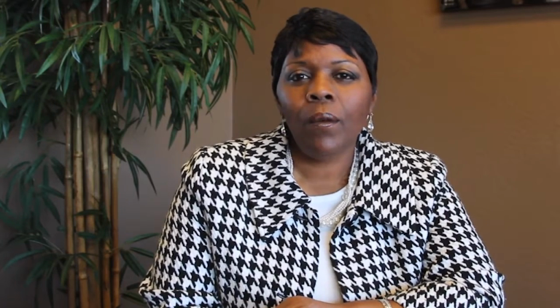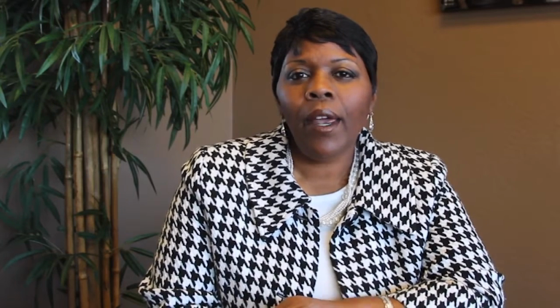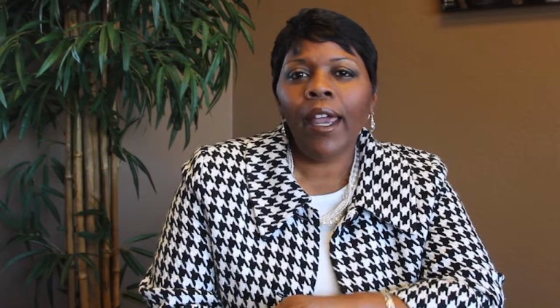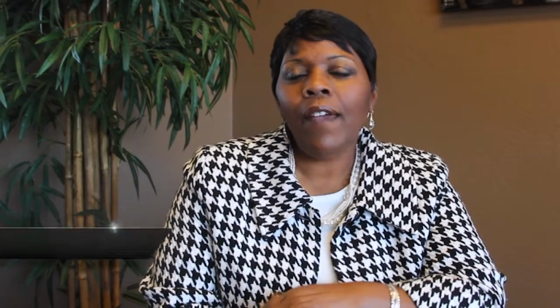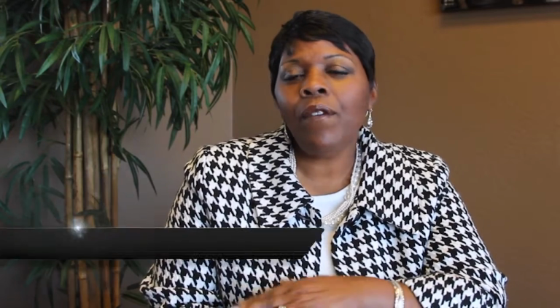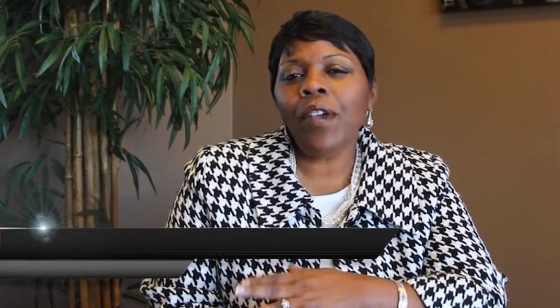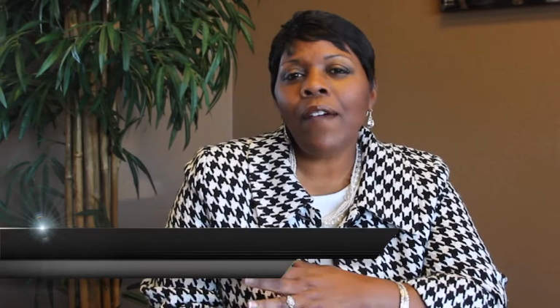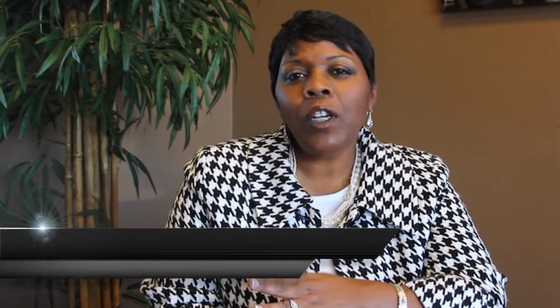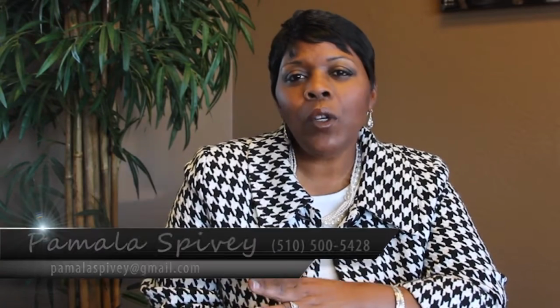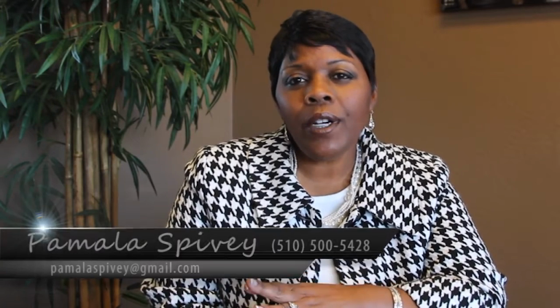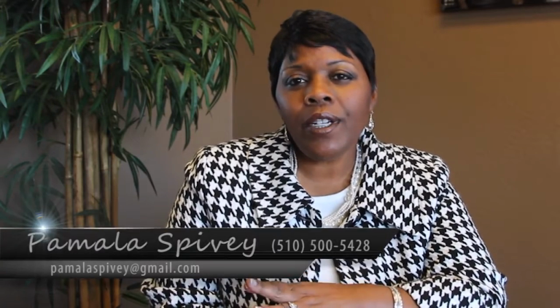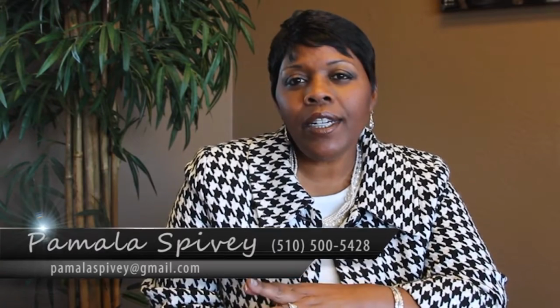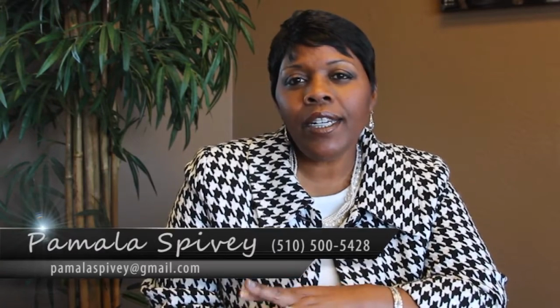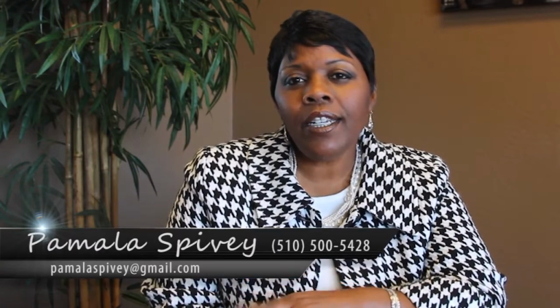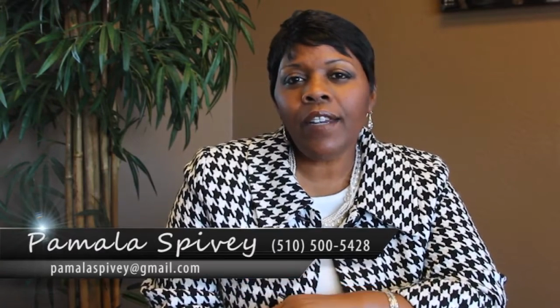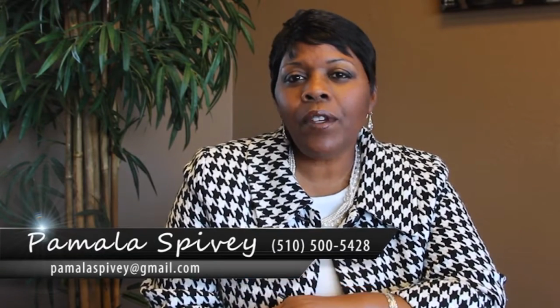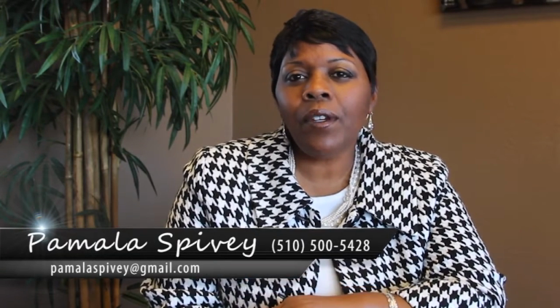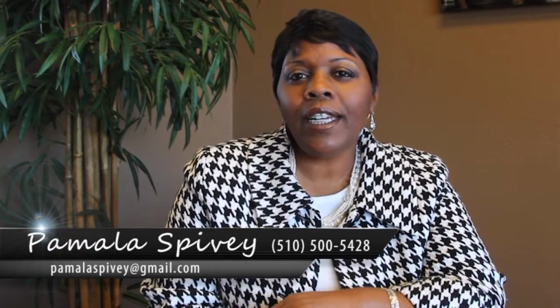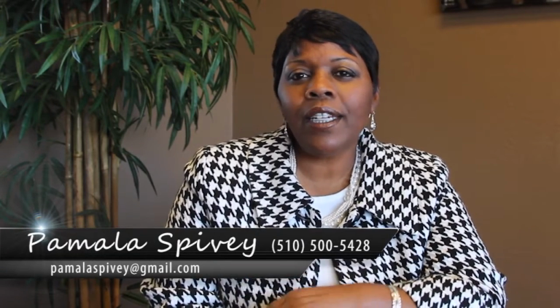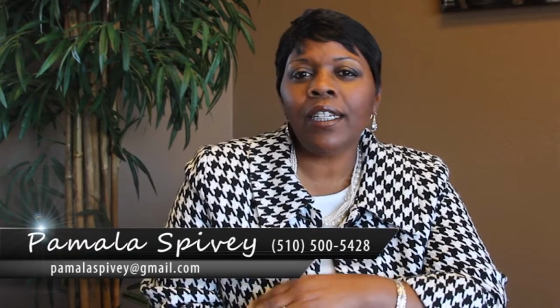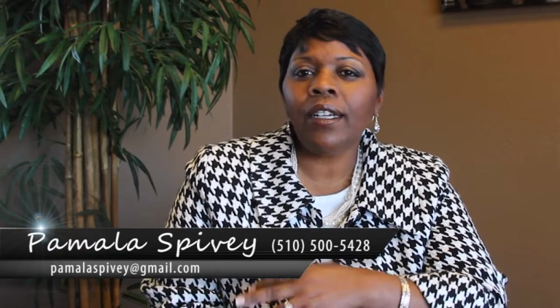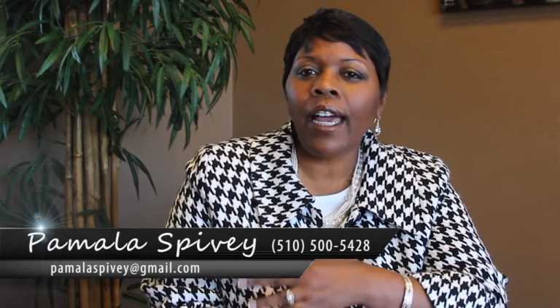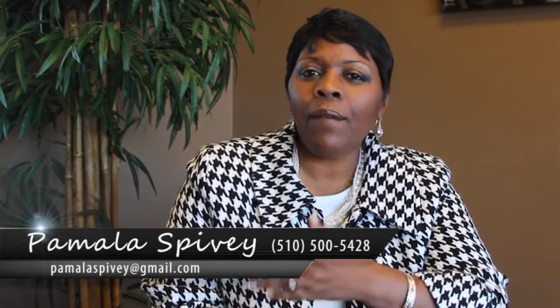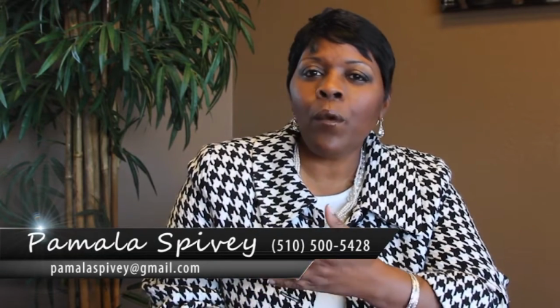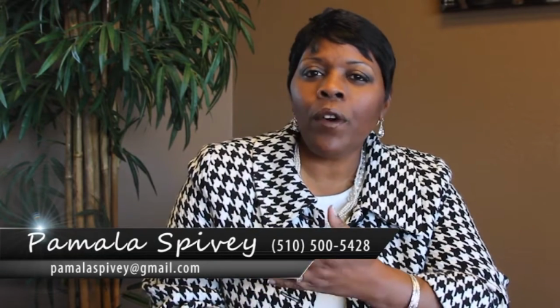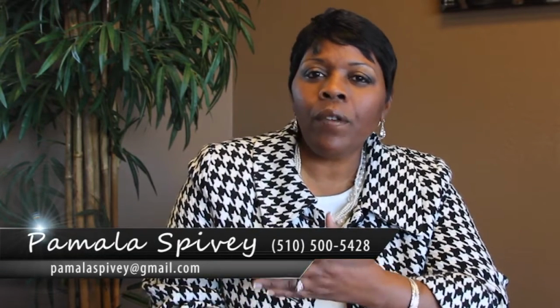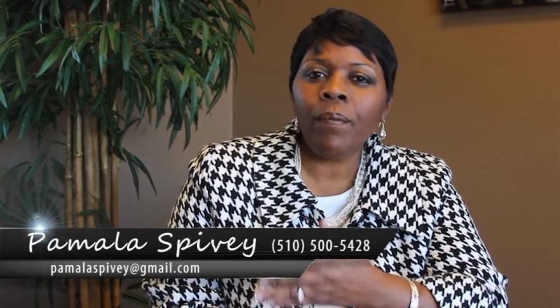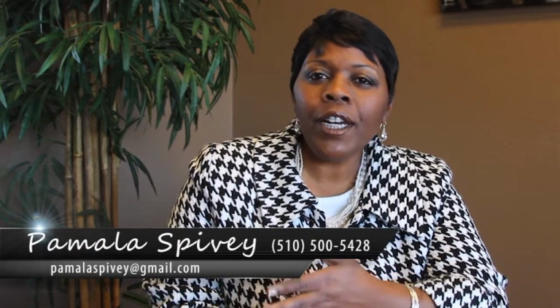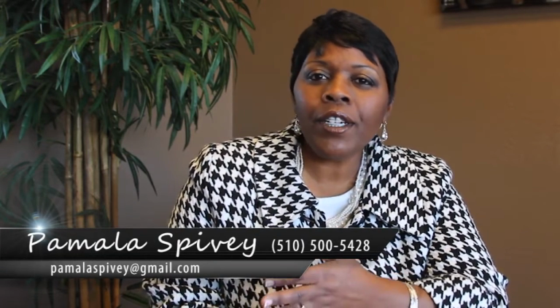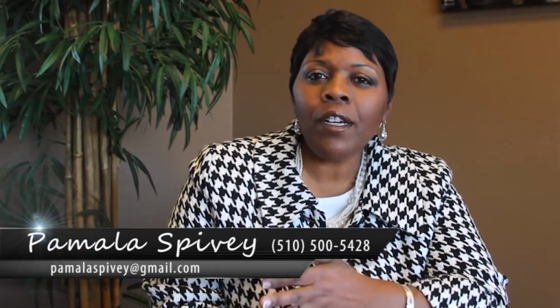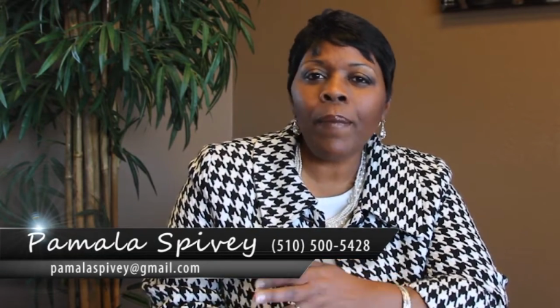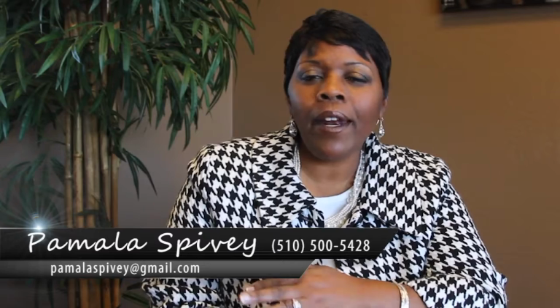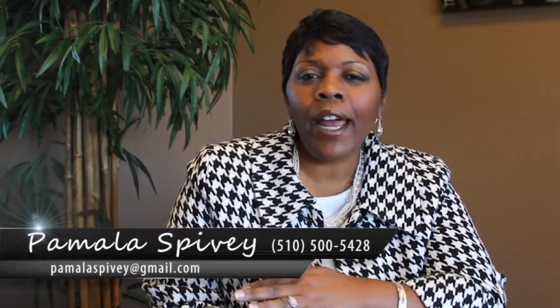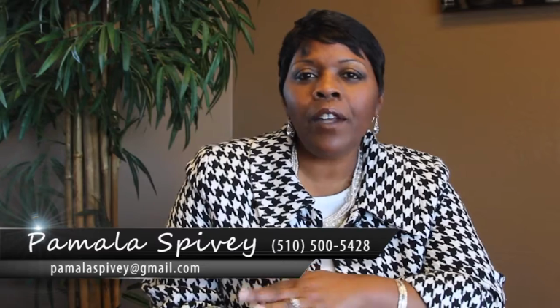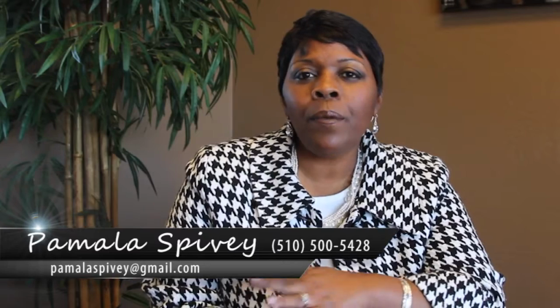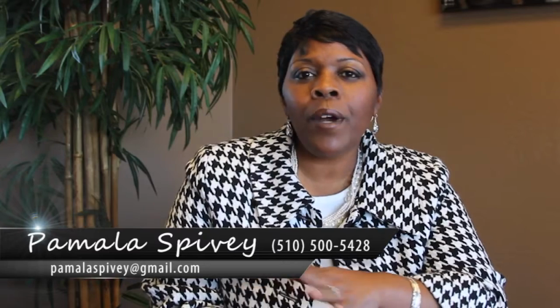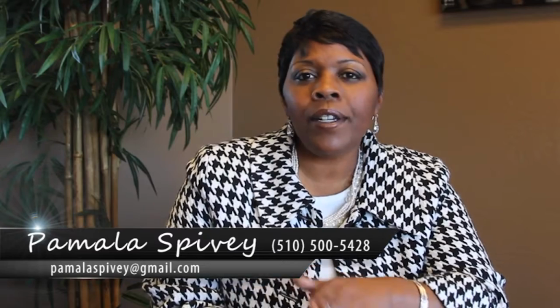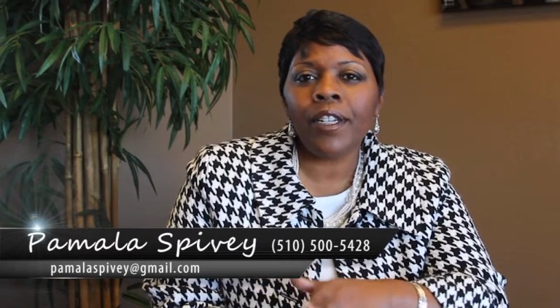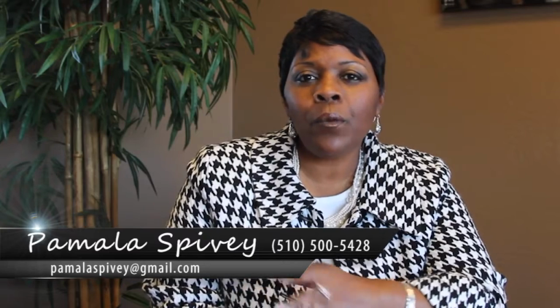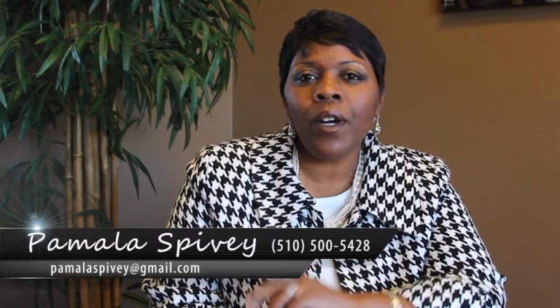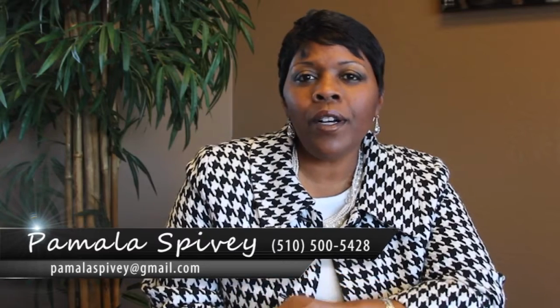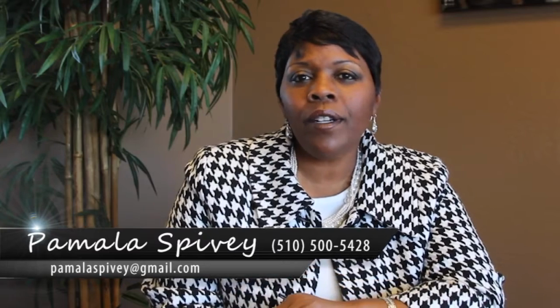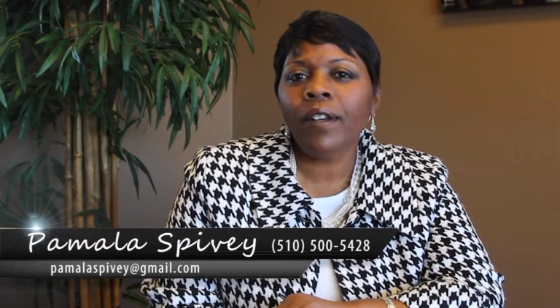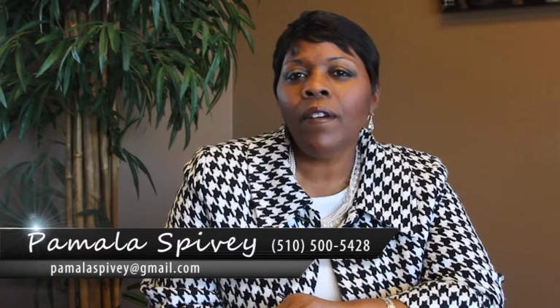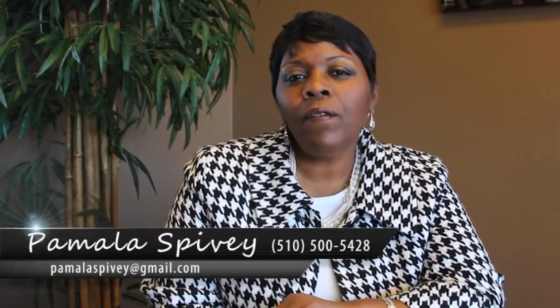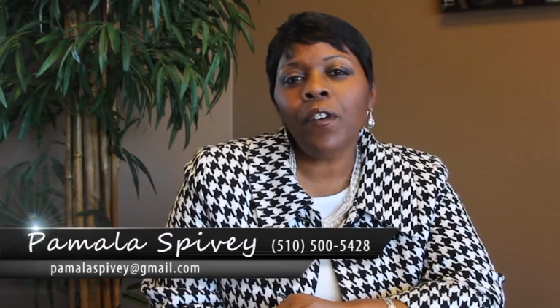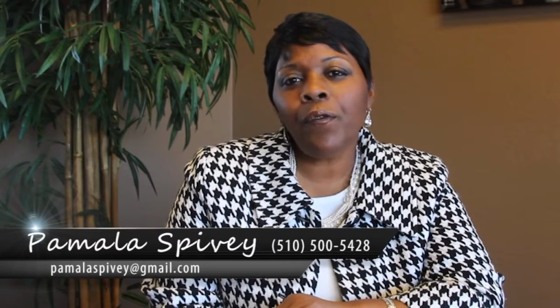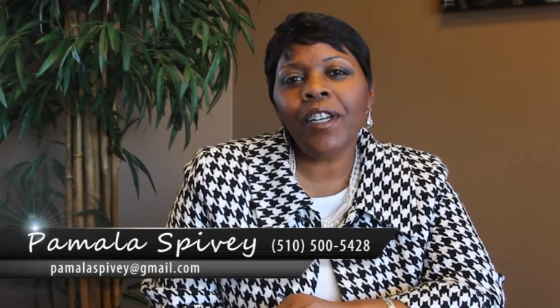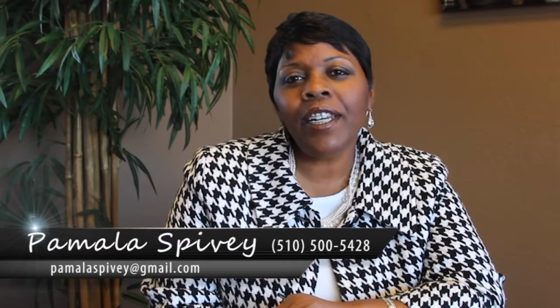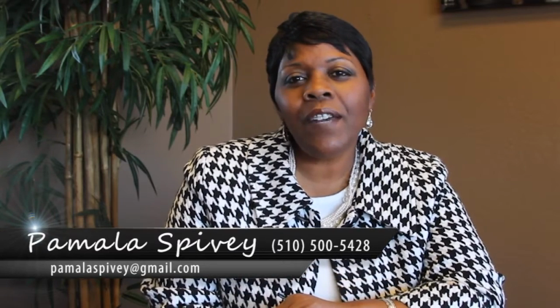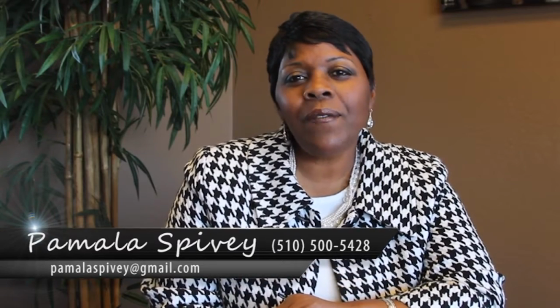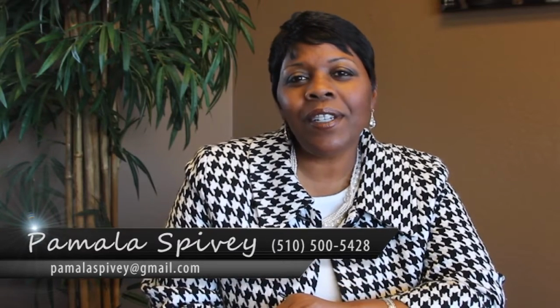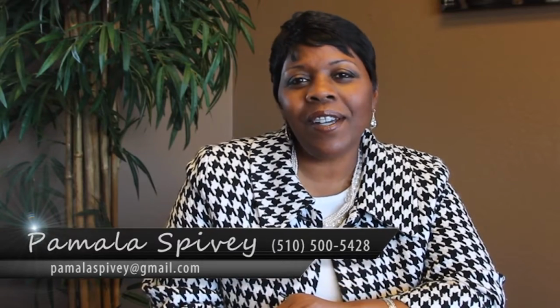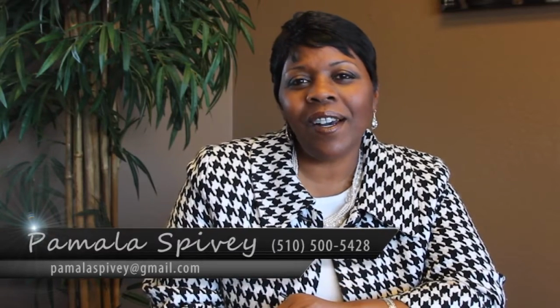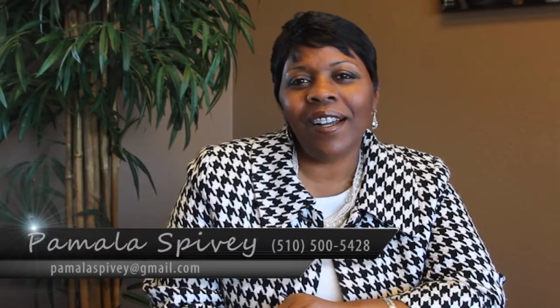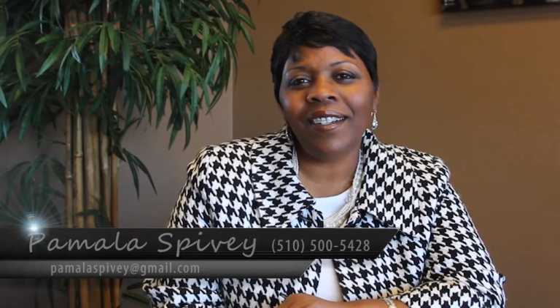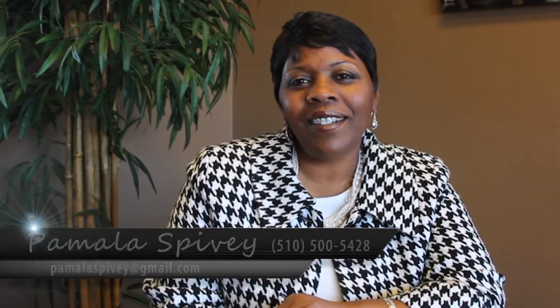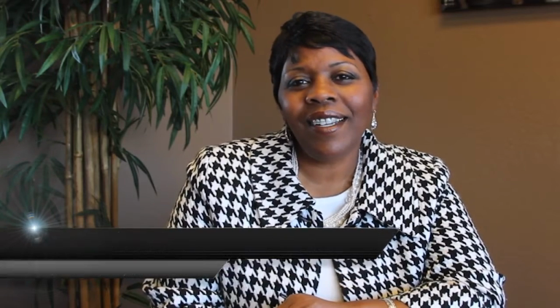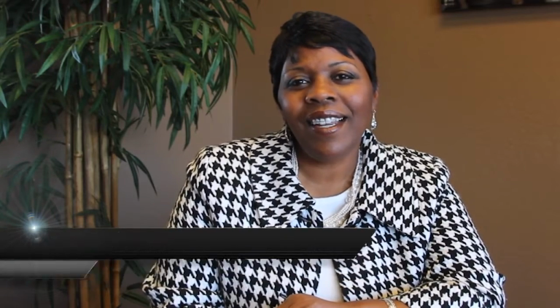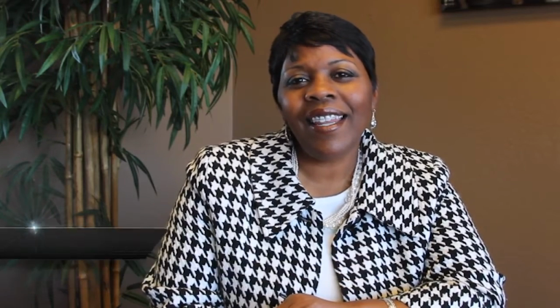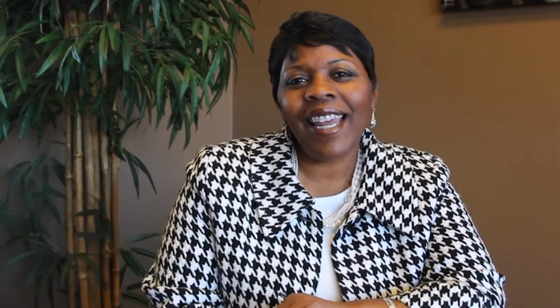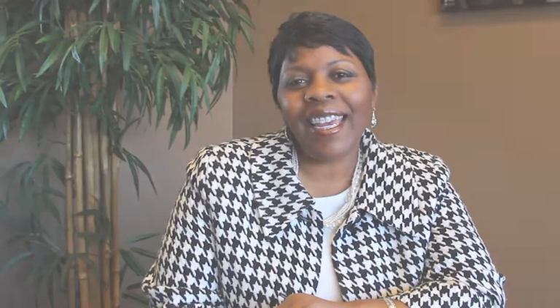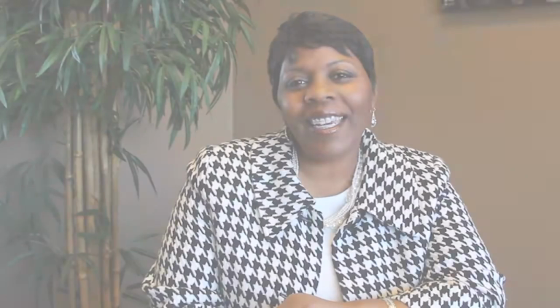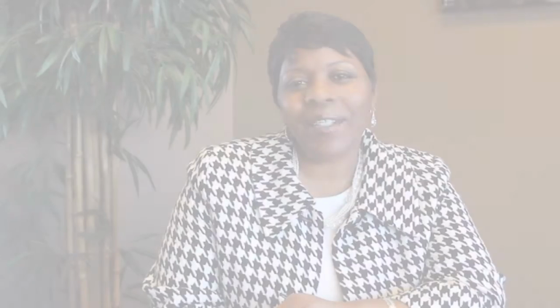If you have any questions or would like more information about how the process works, feel free to give us a call. Thank you.